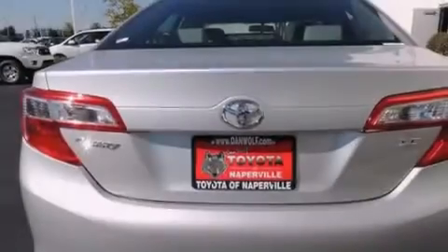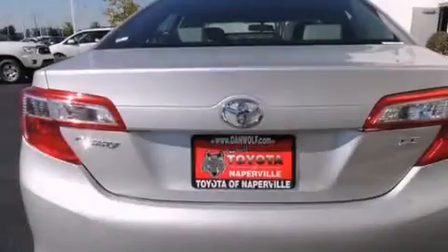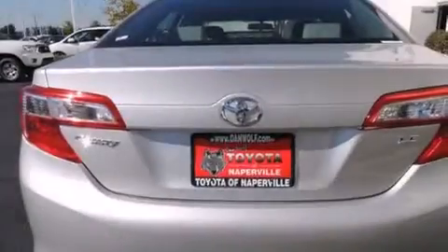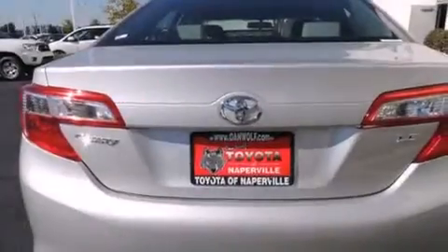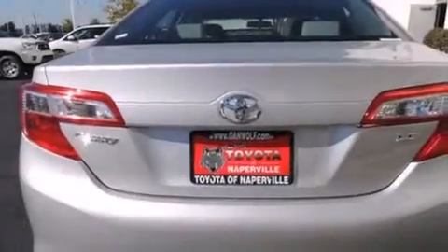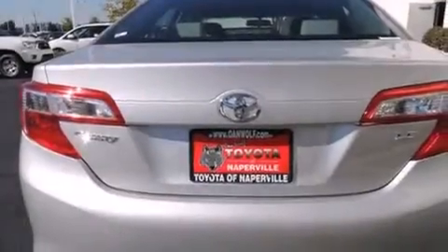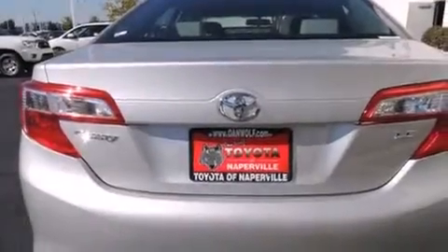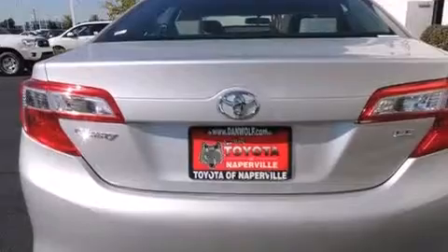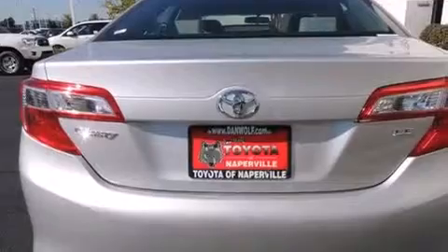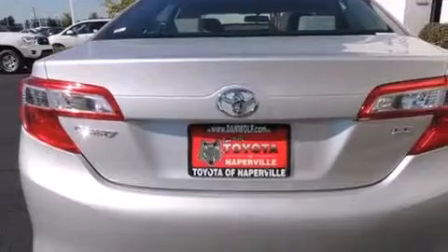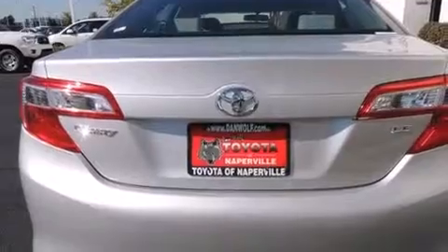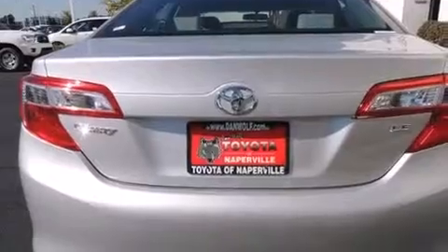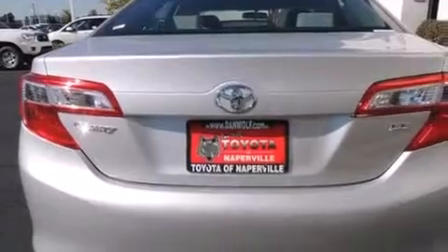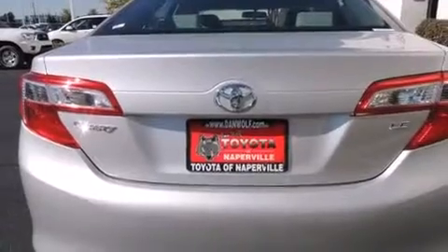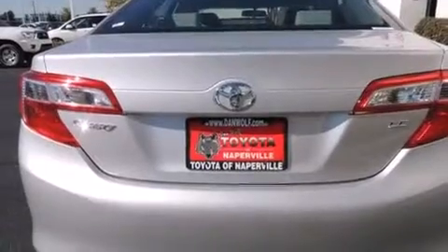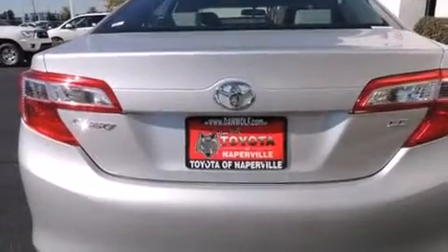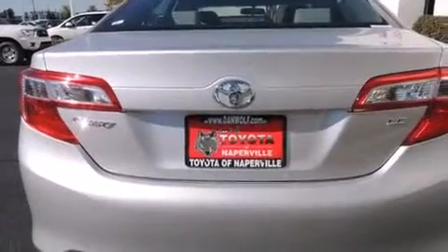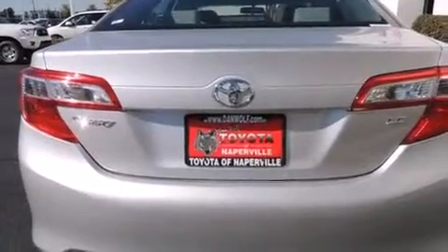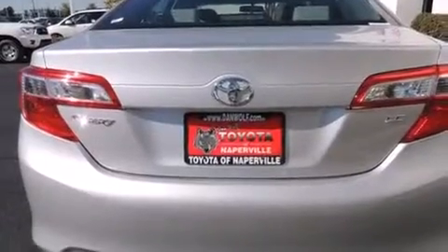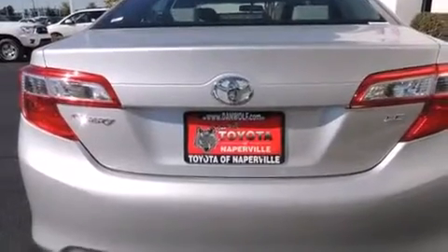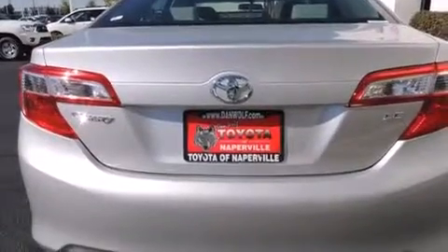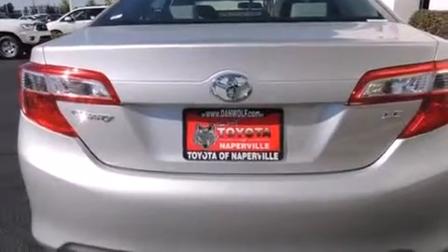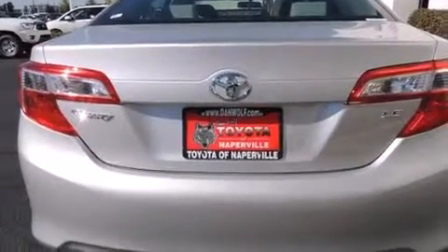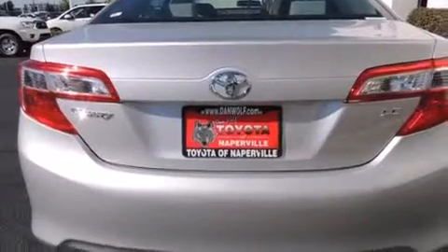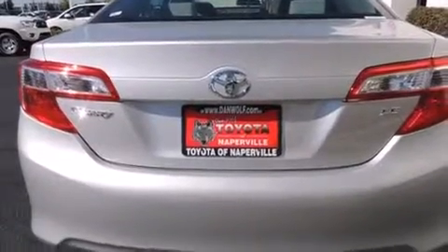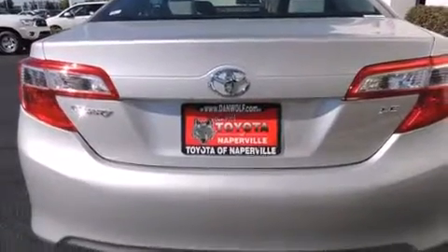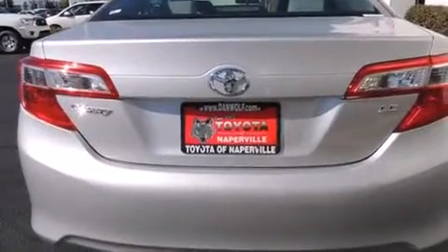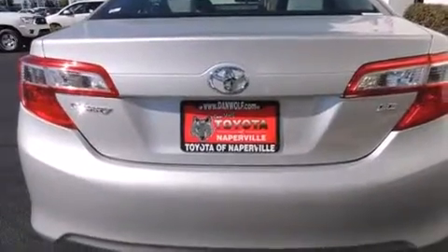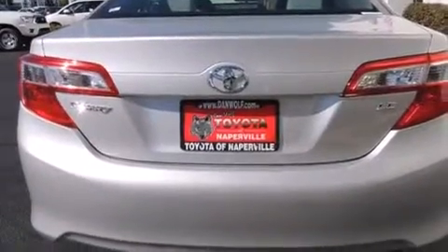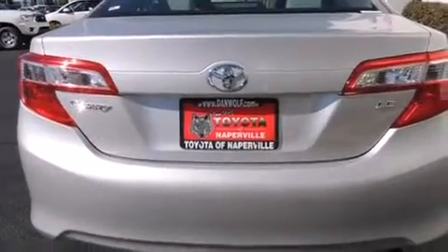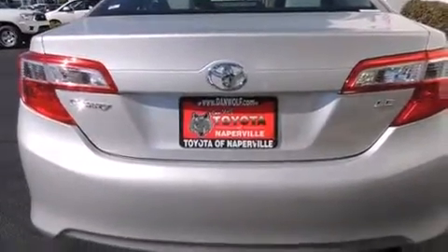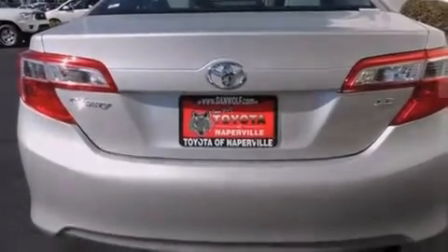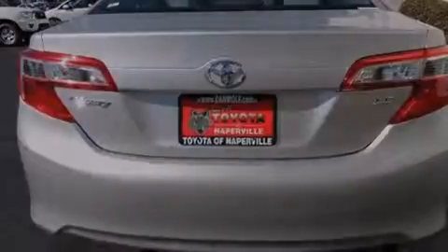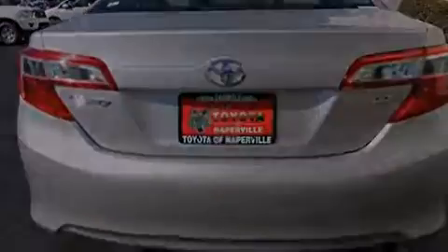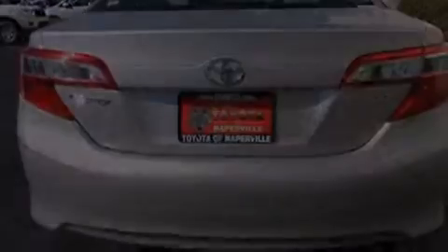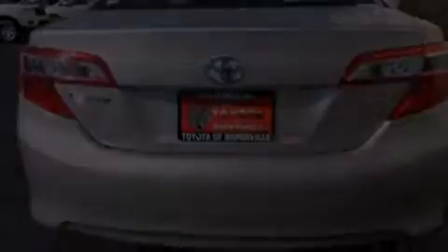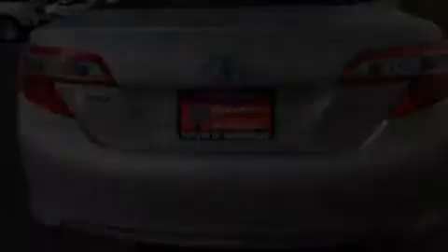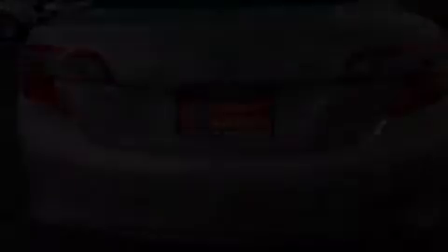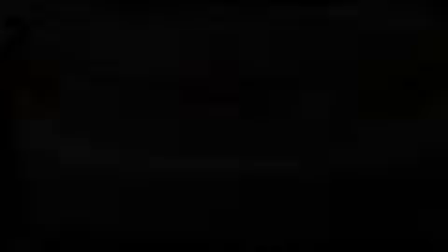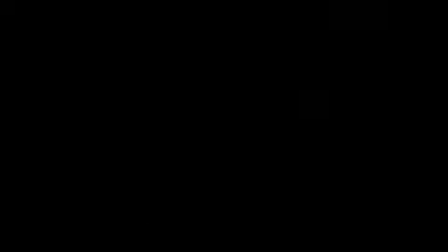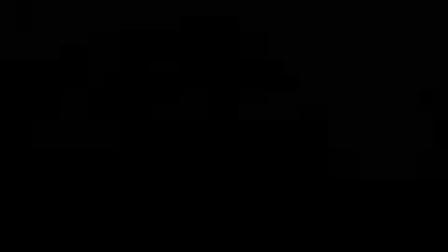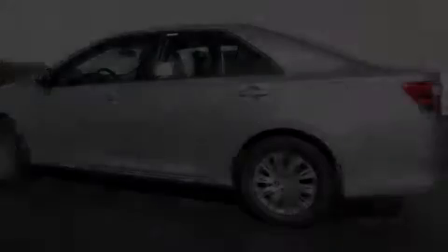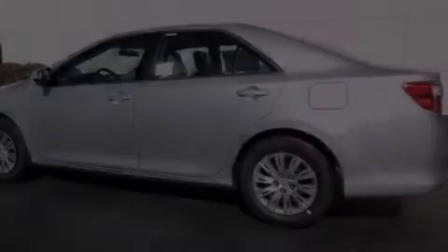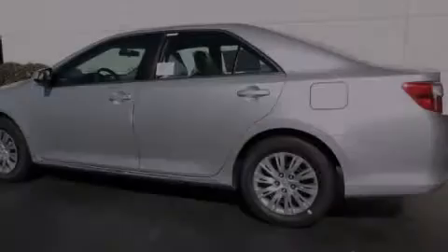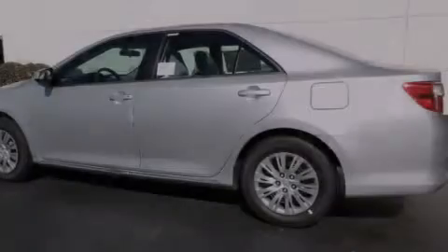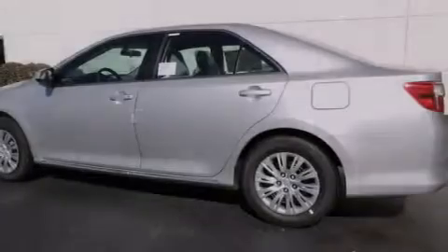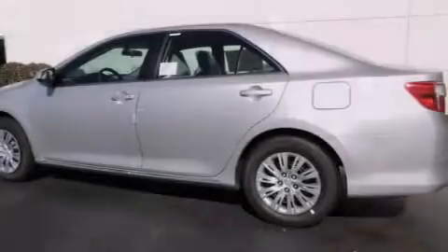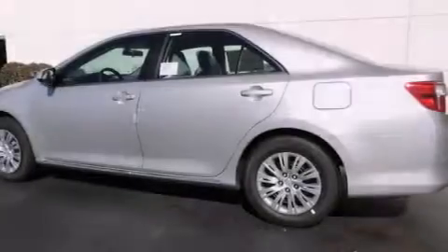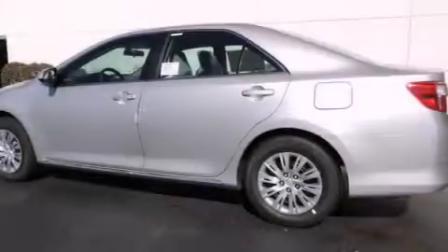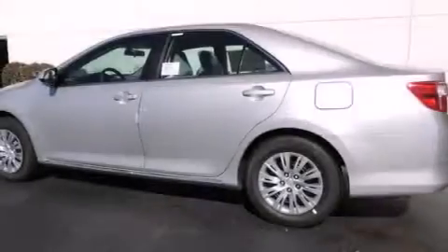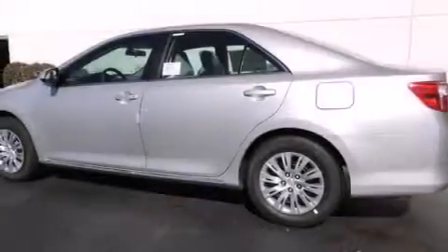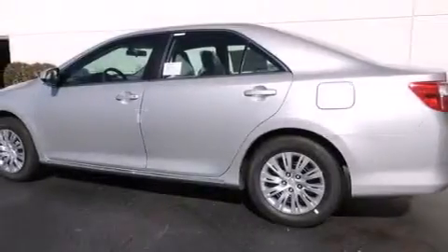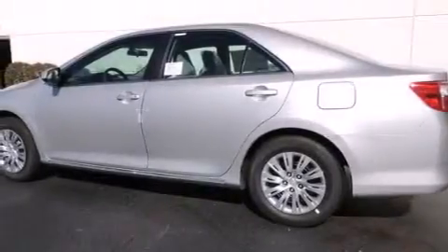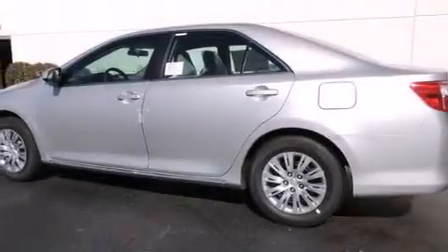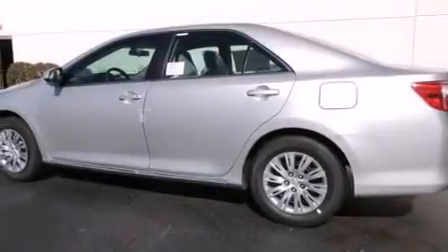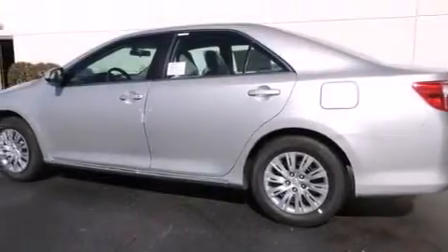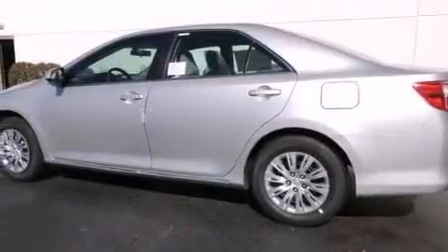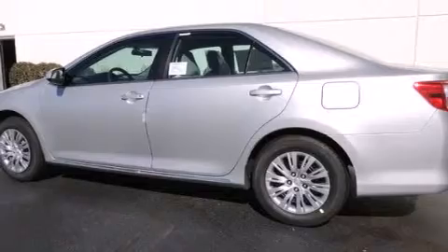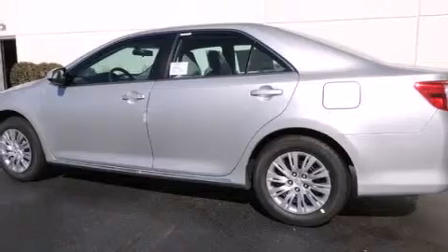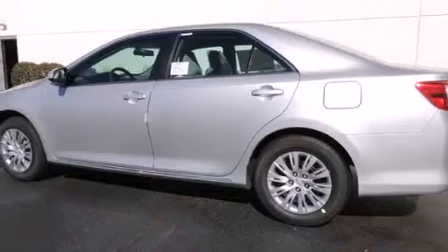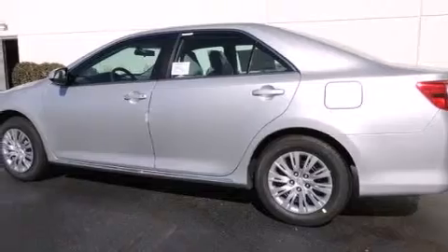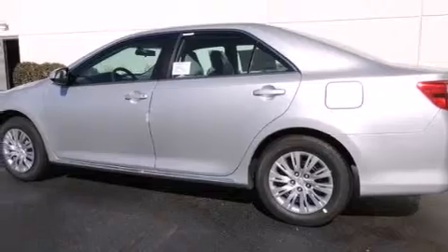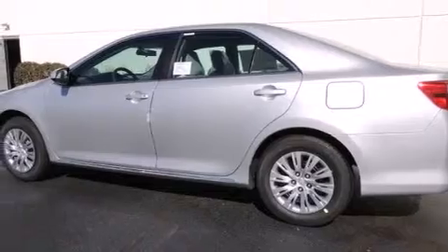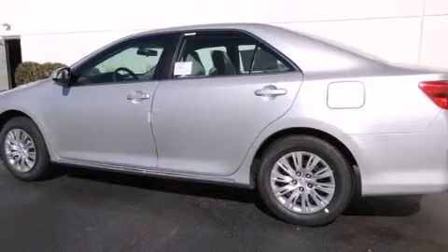A CD player, four-wheel disc brakes with an anti-lock braking system, a keyless entry system, and air conditioning.